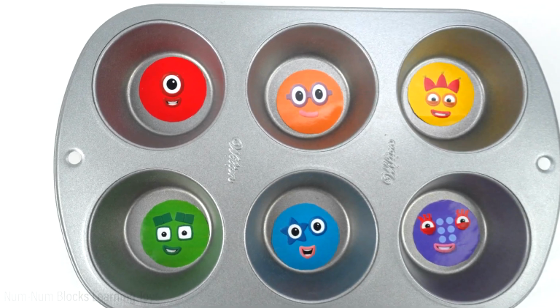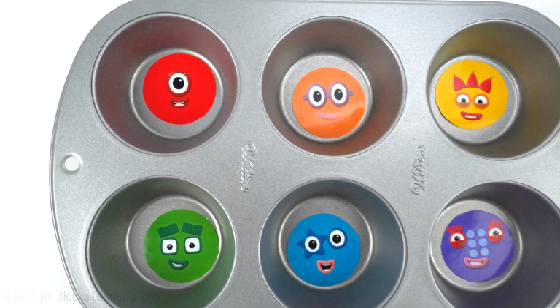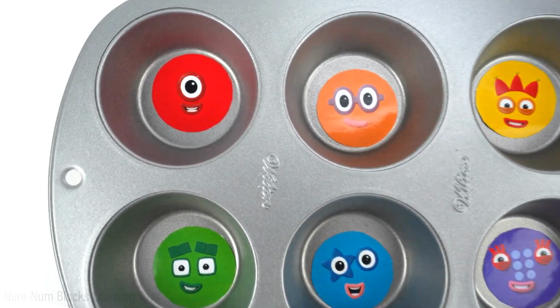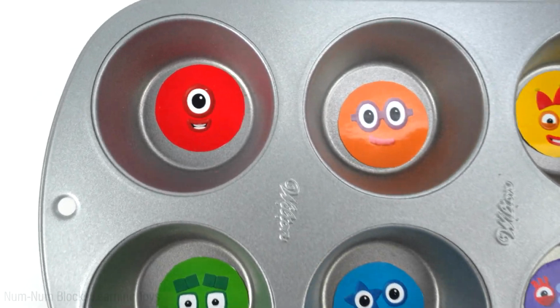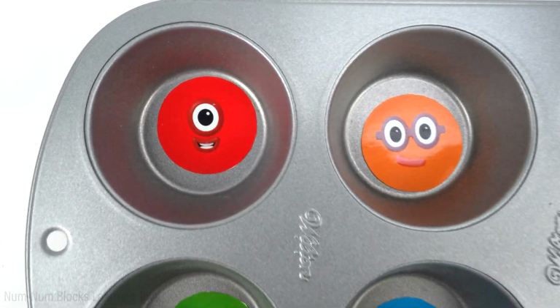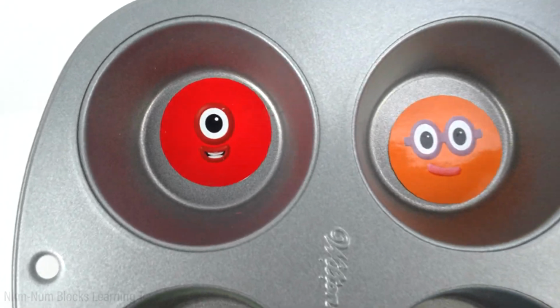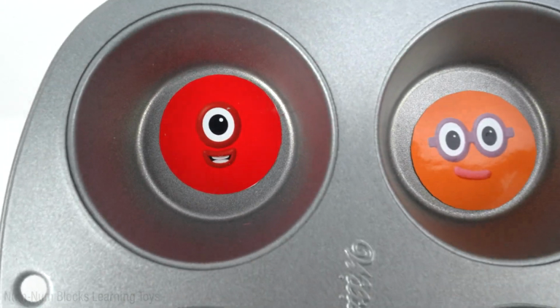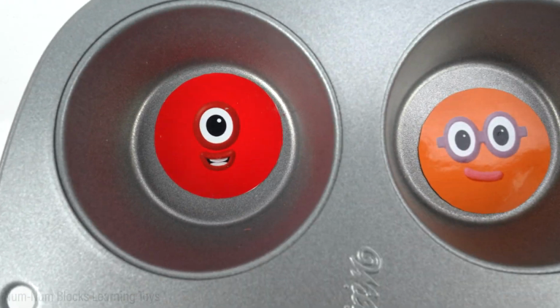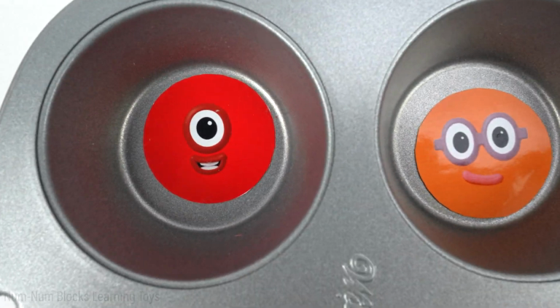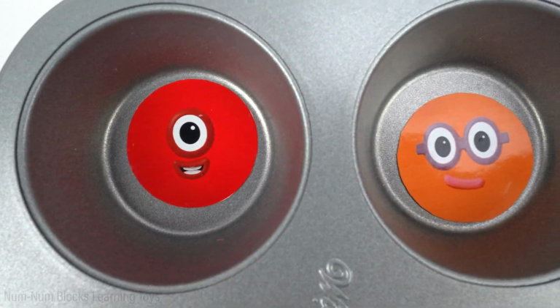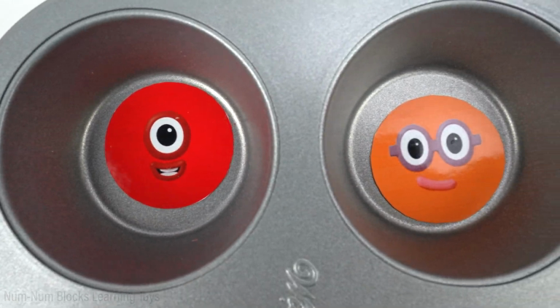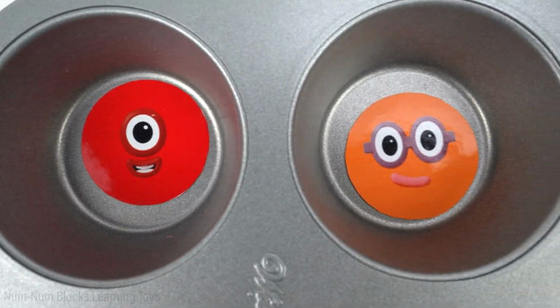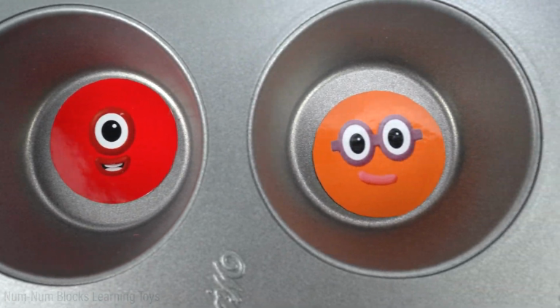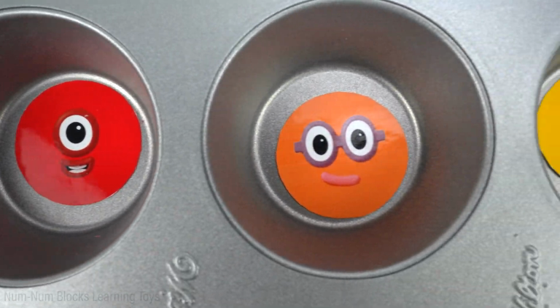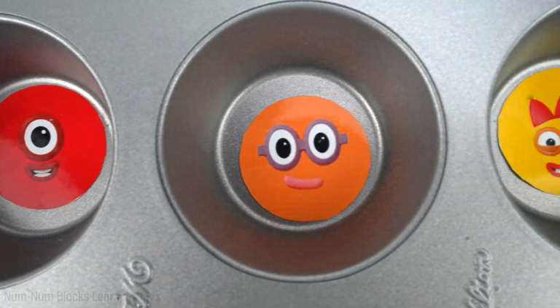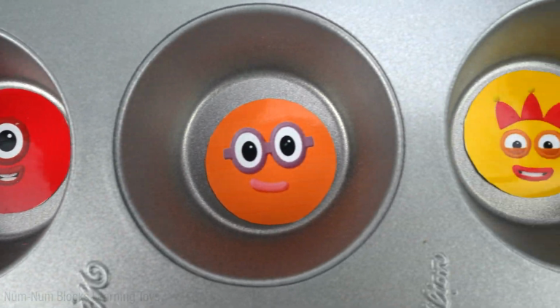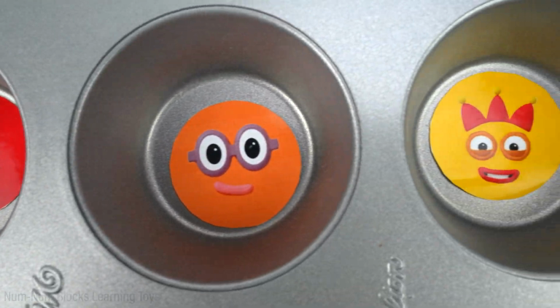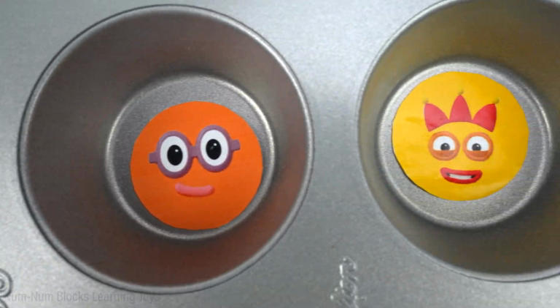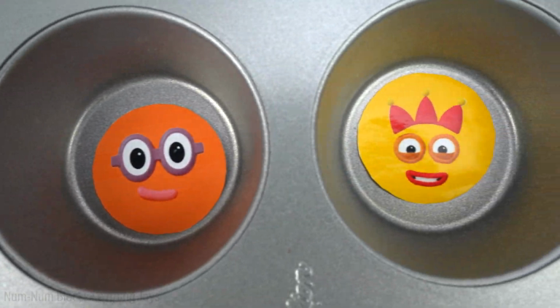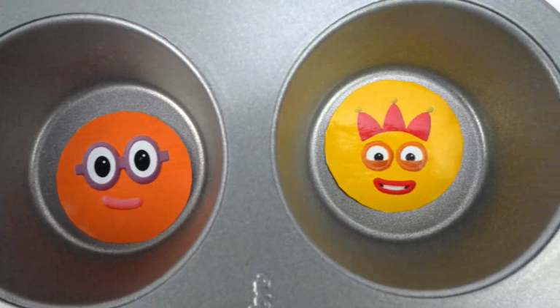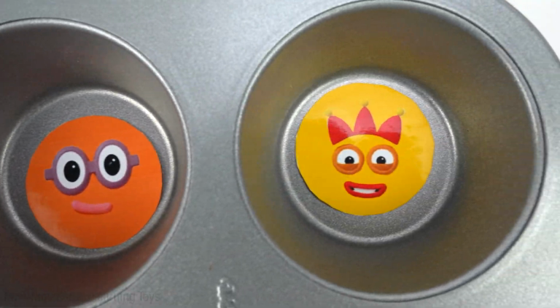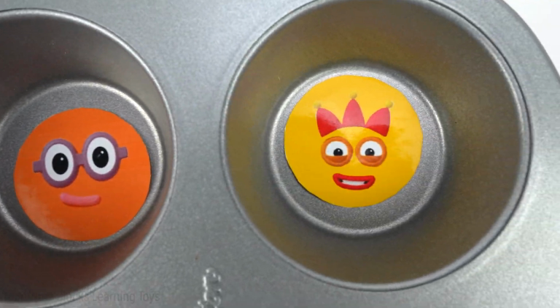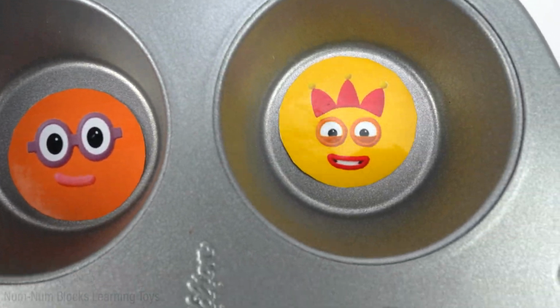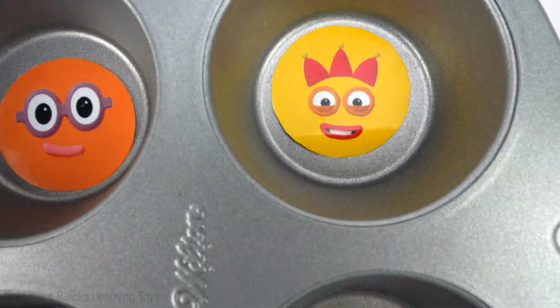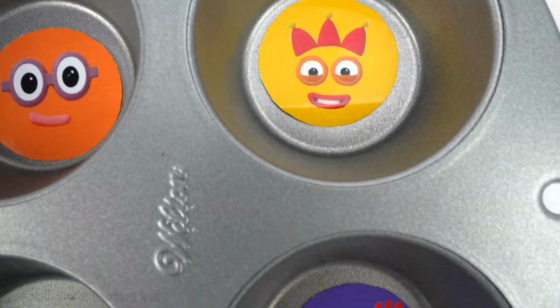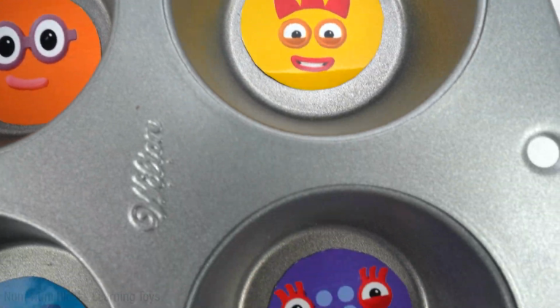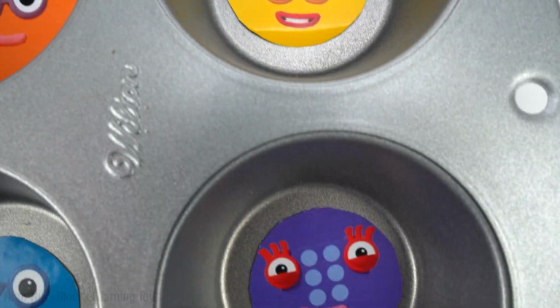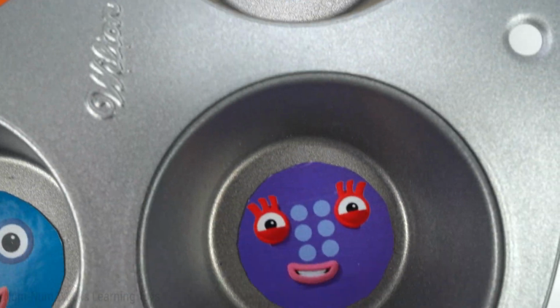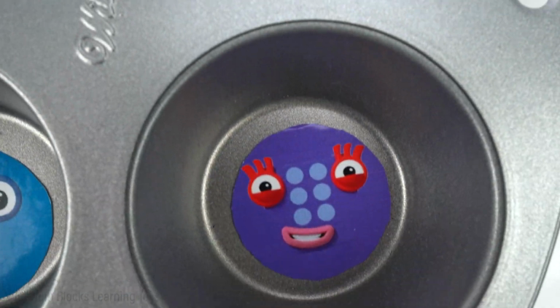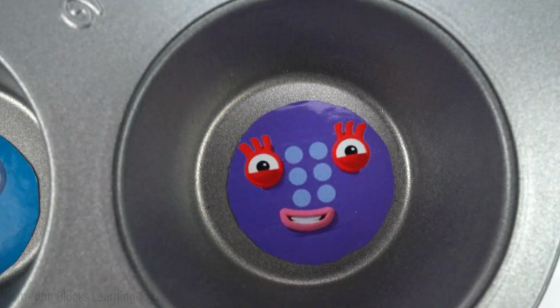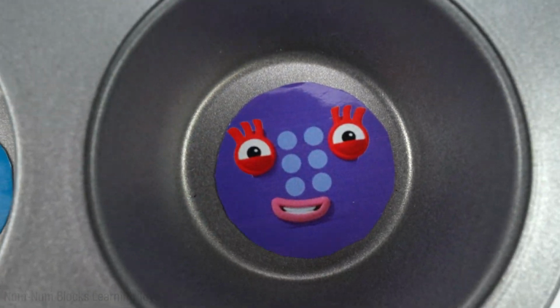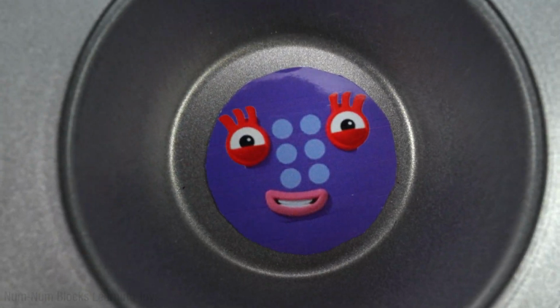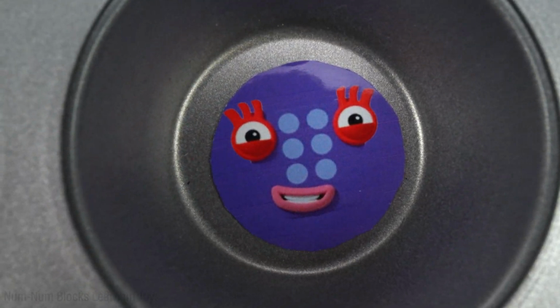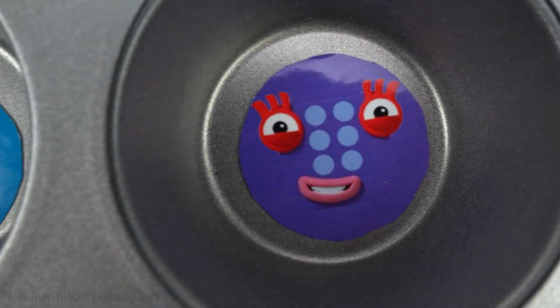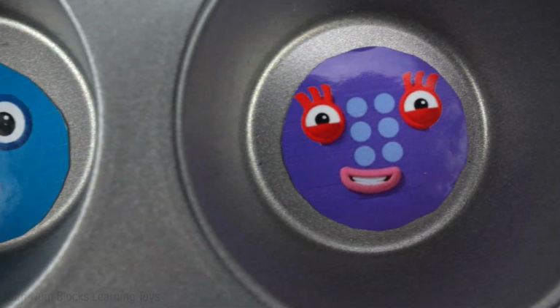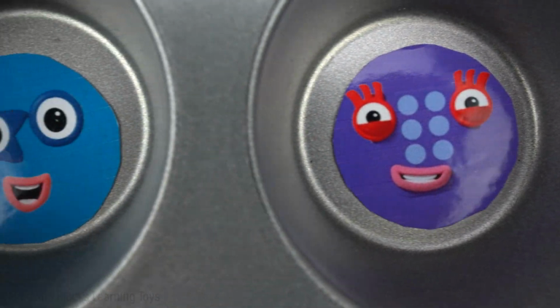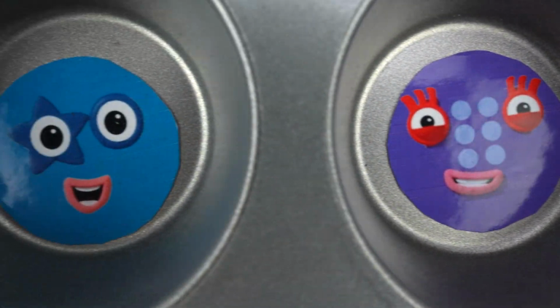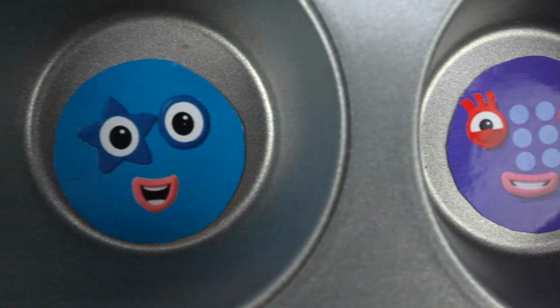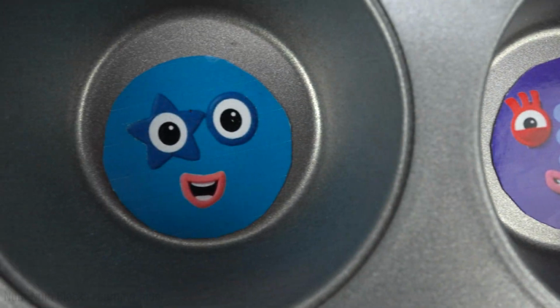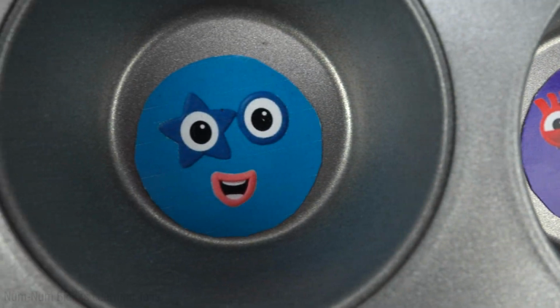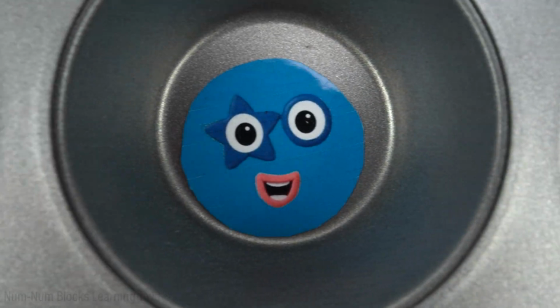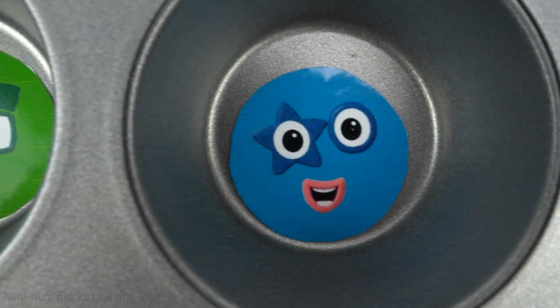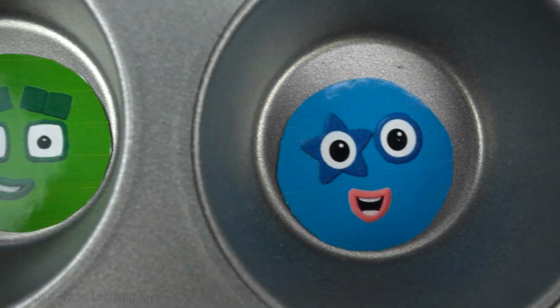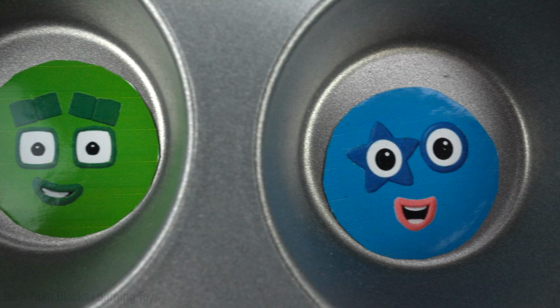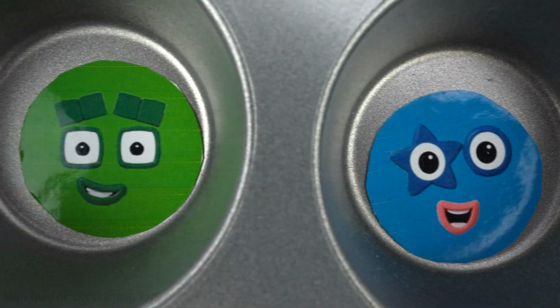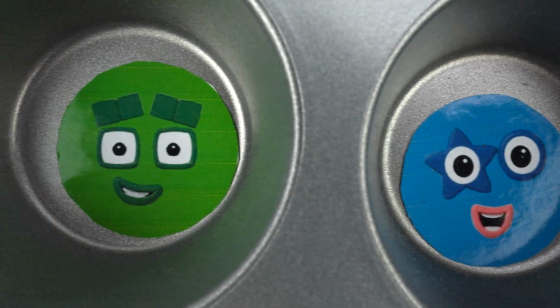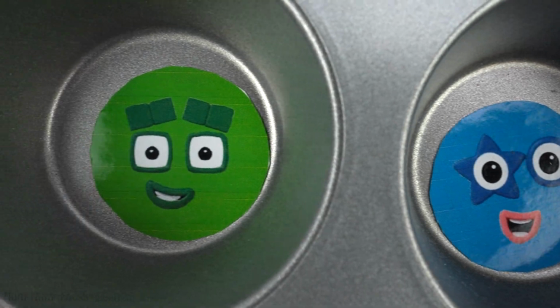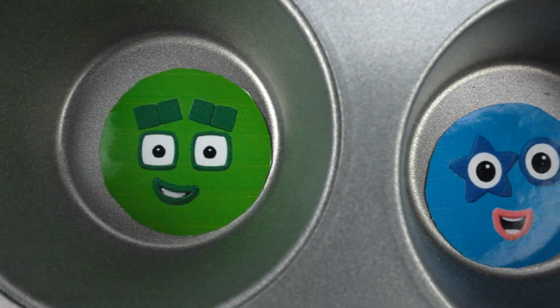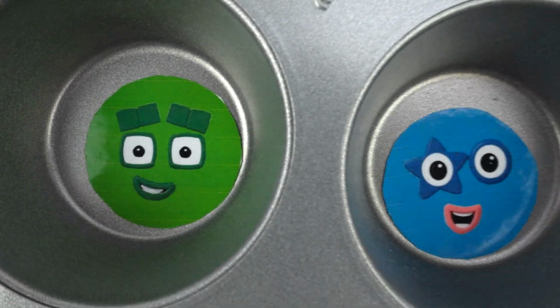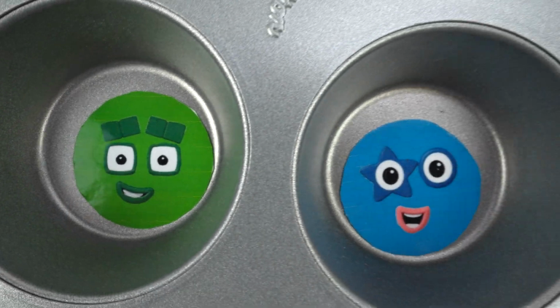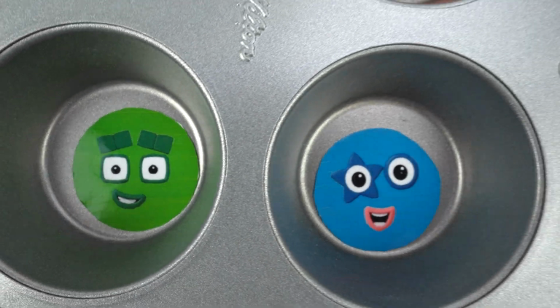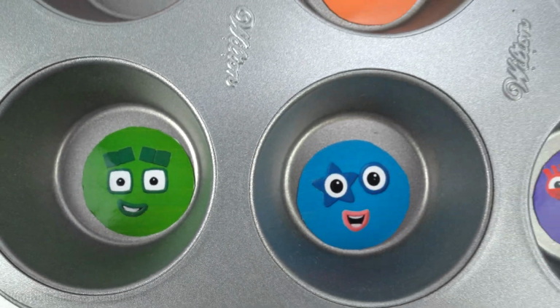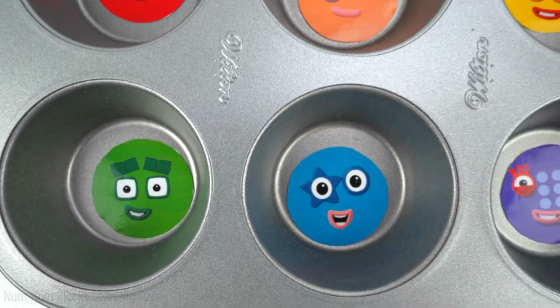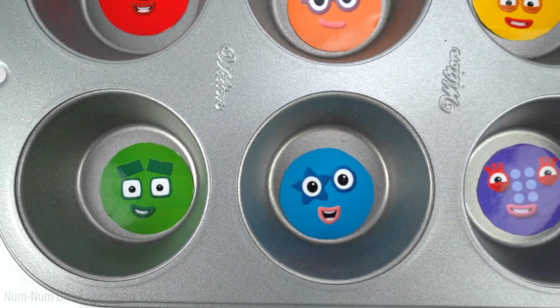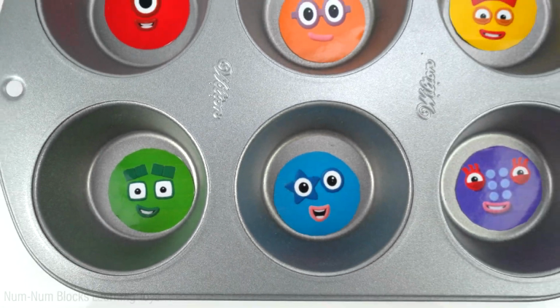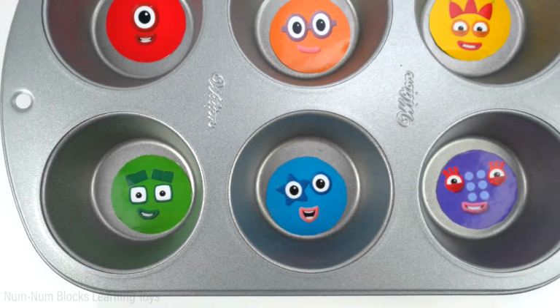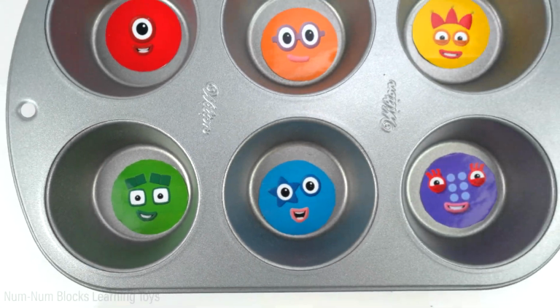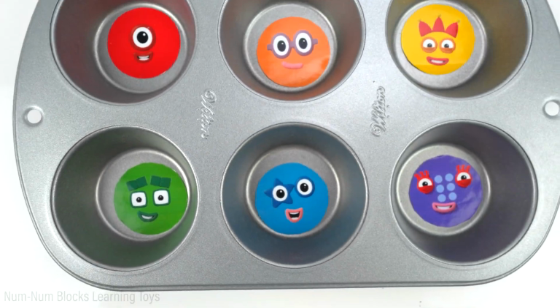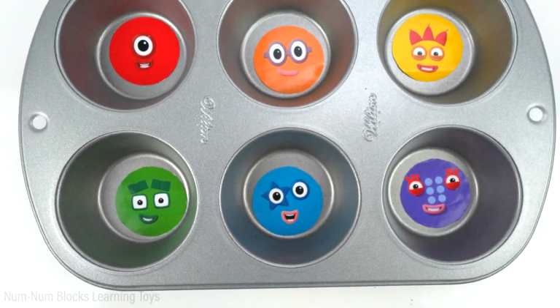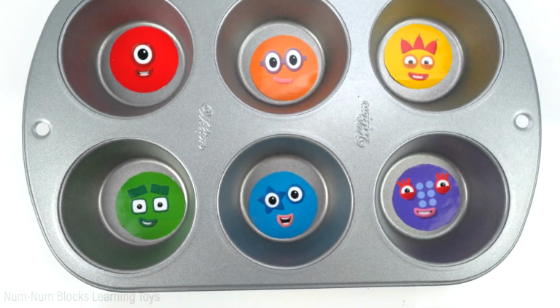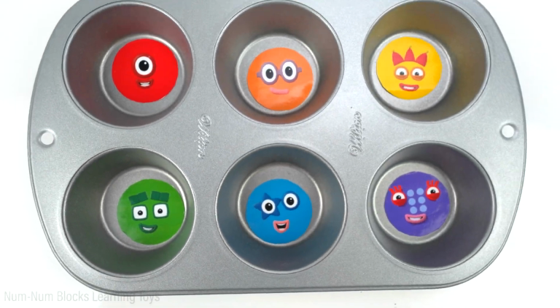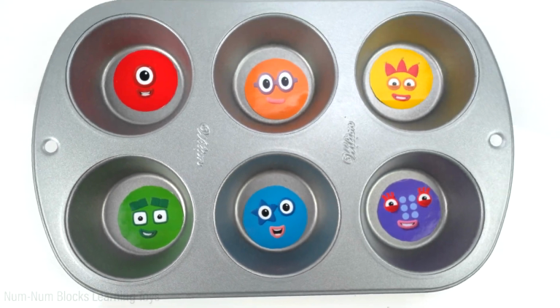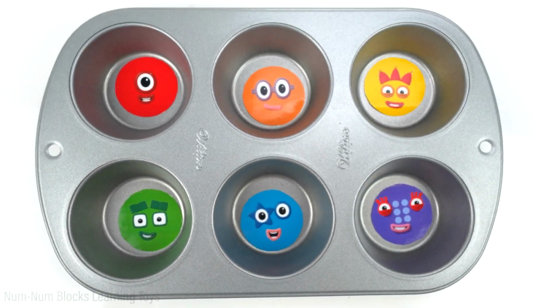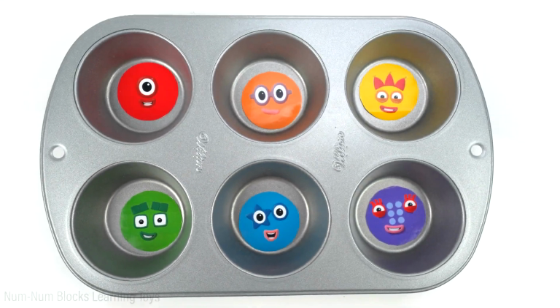Hey kids, welcome to NumNum Blocks Learning Toys. Let's do a color matching activity with the number blocks.